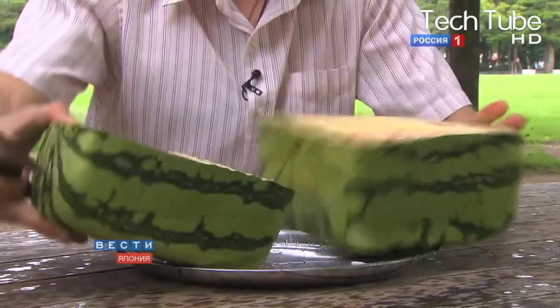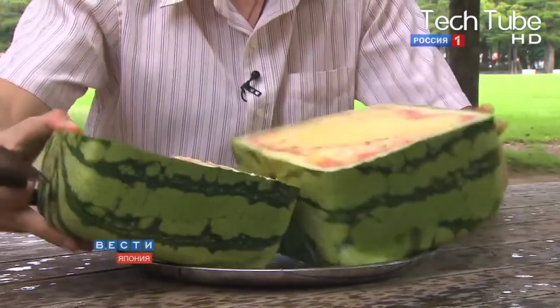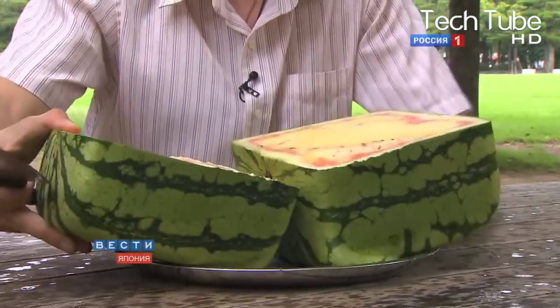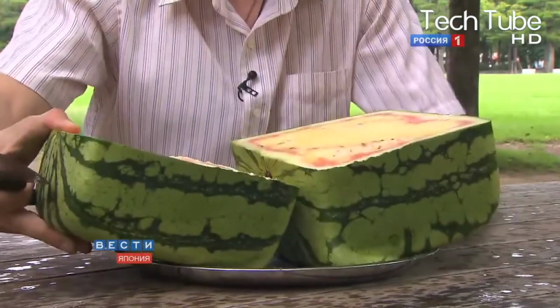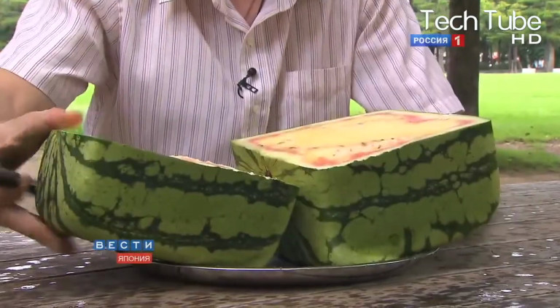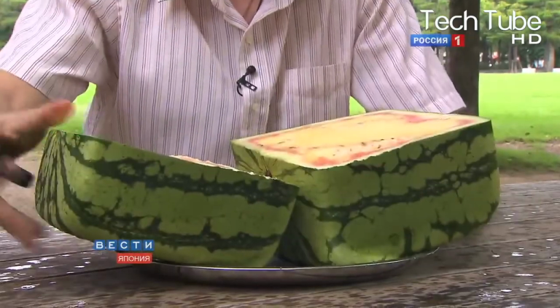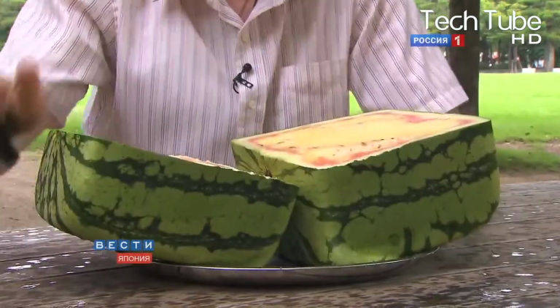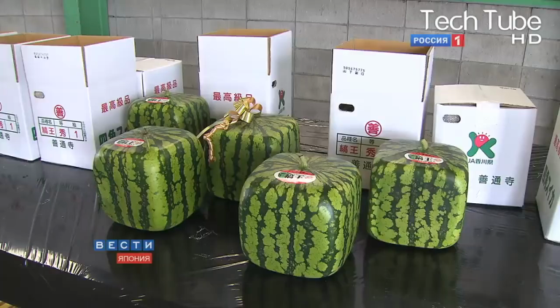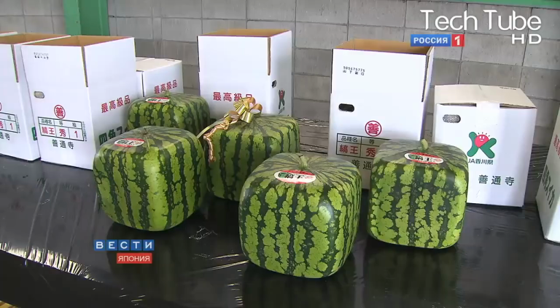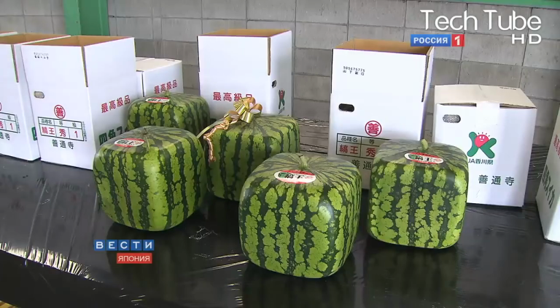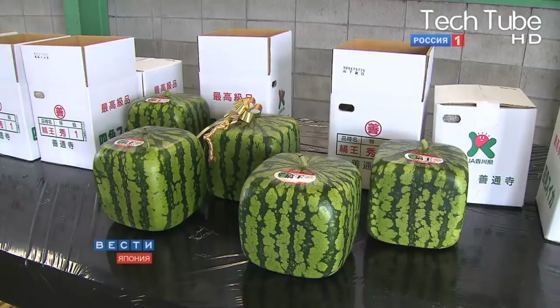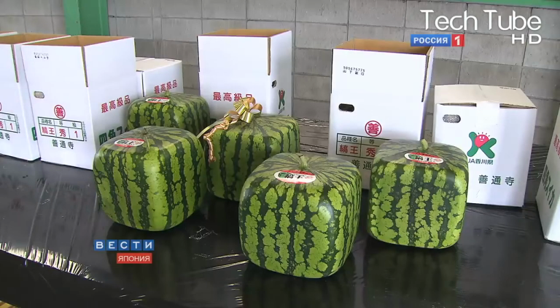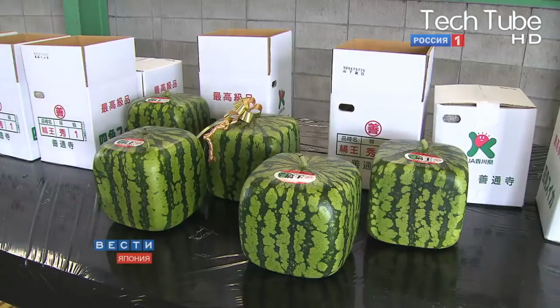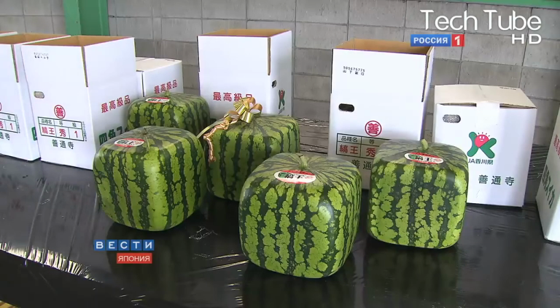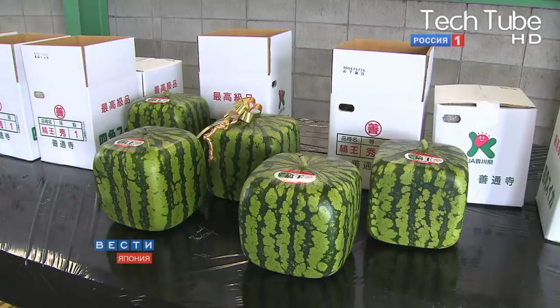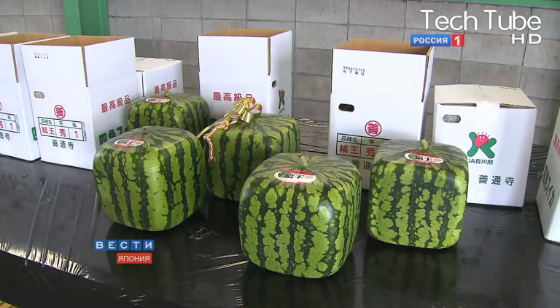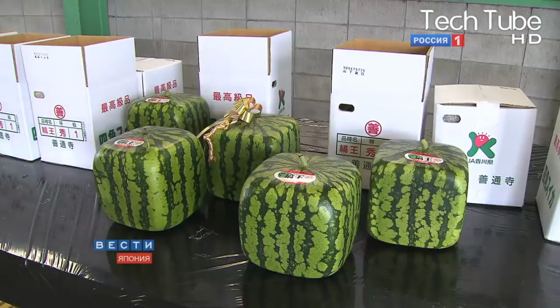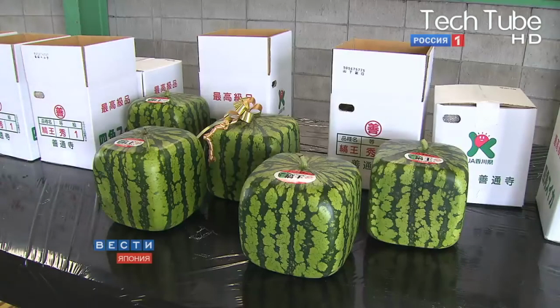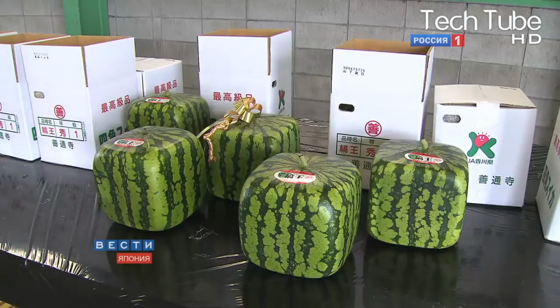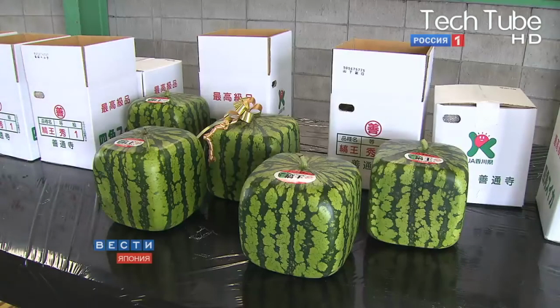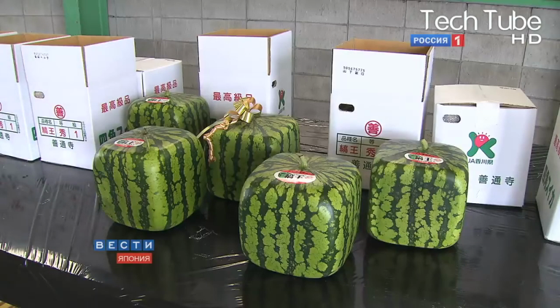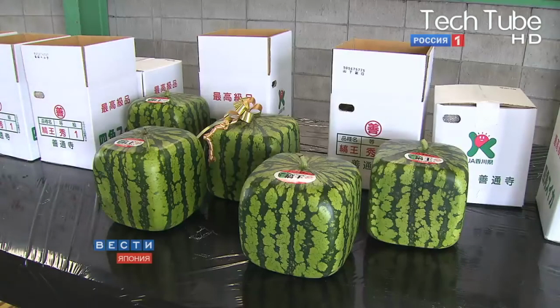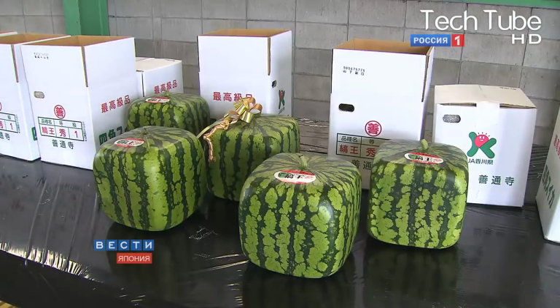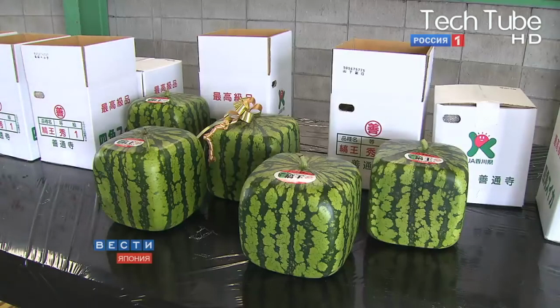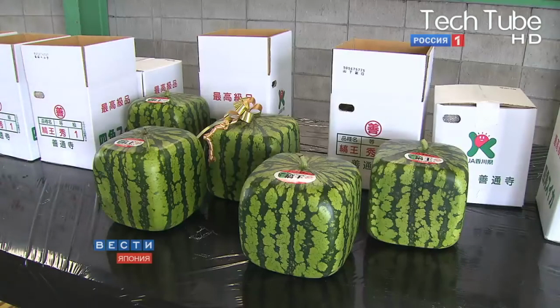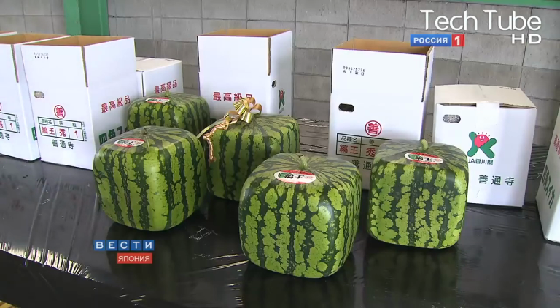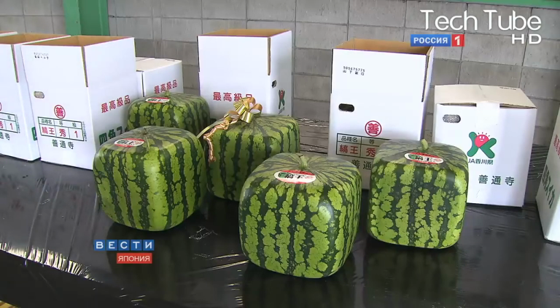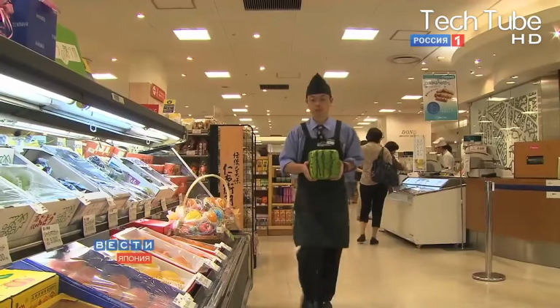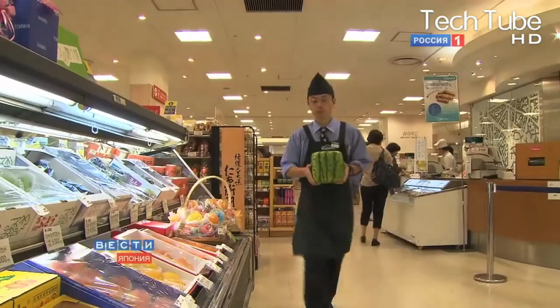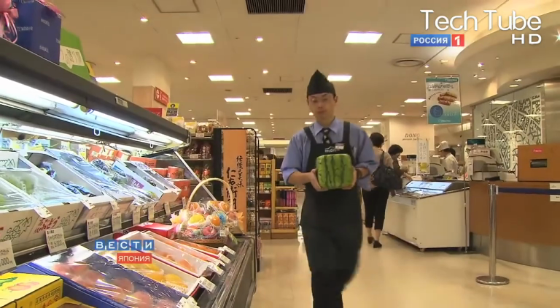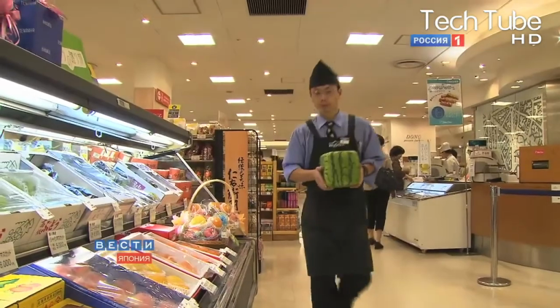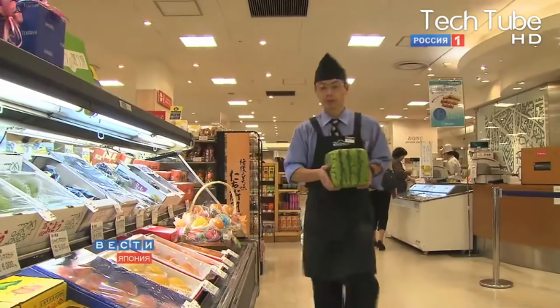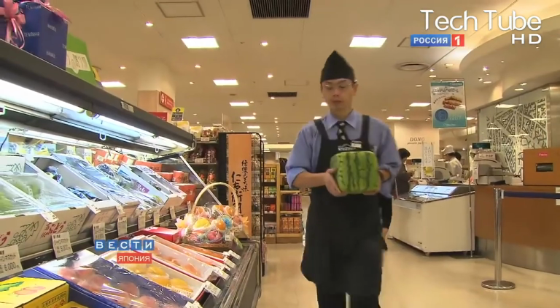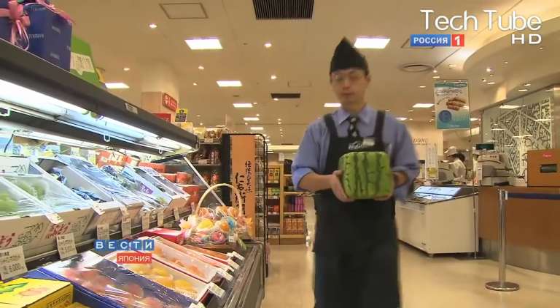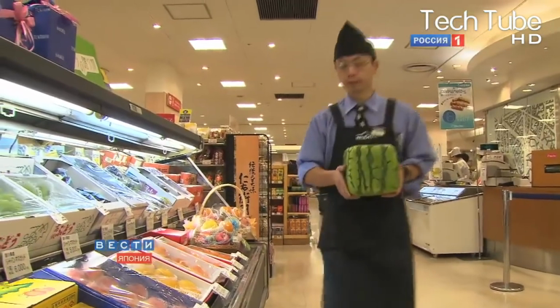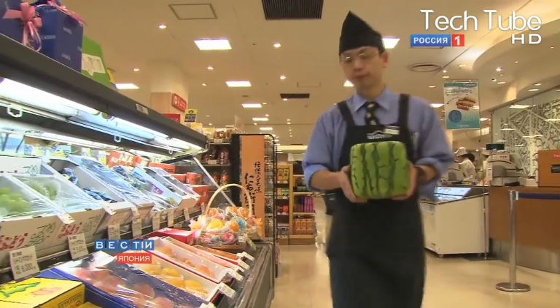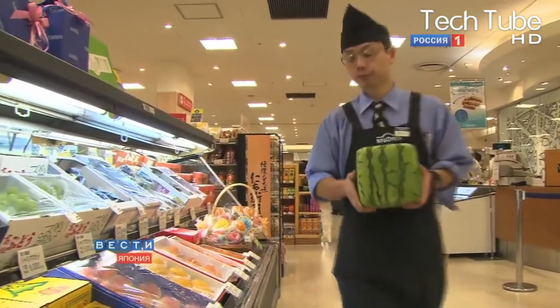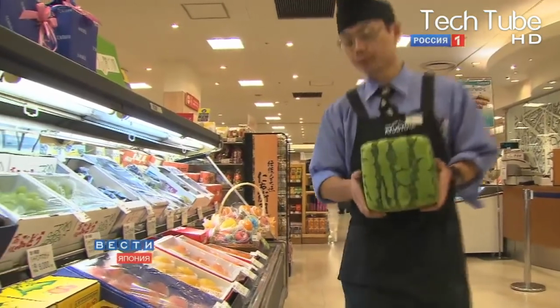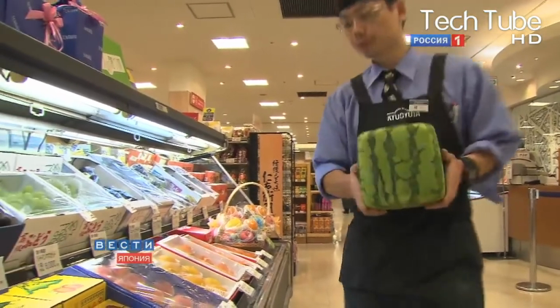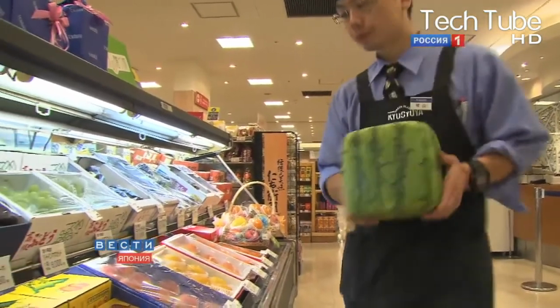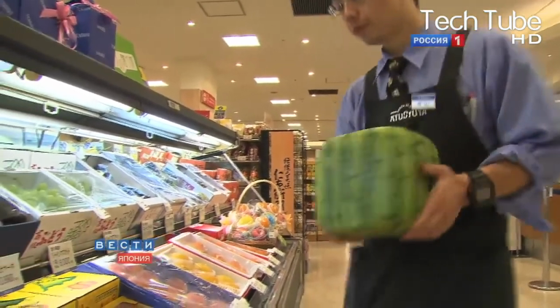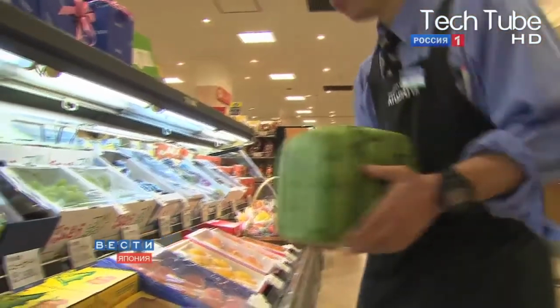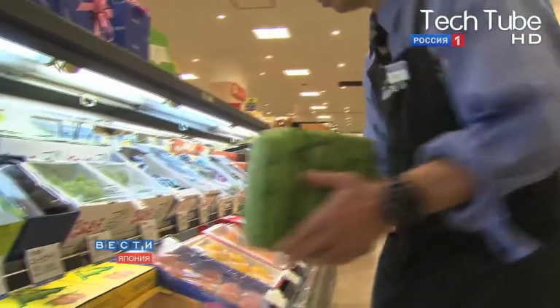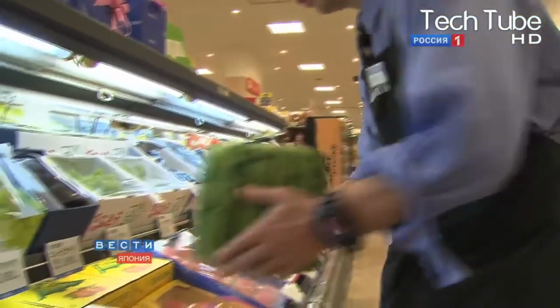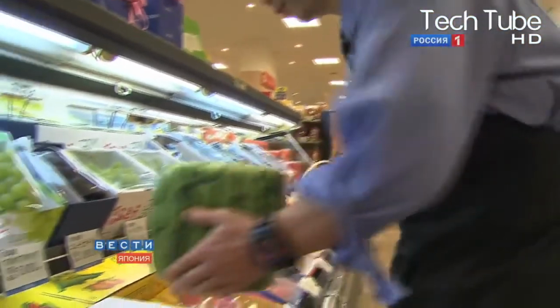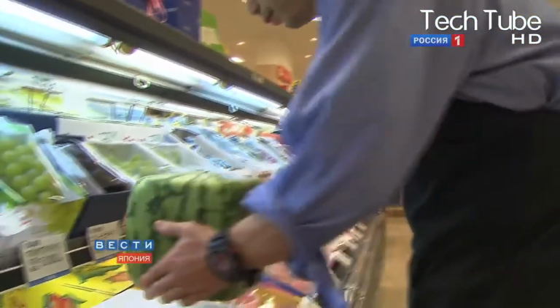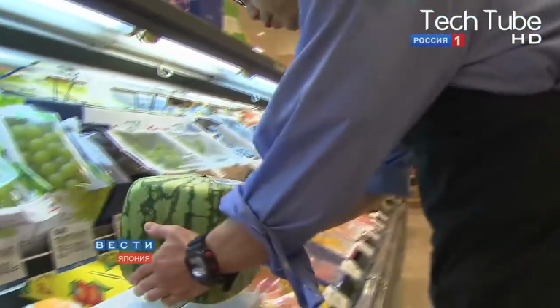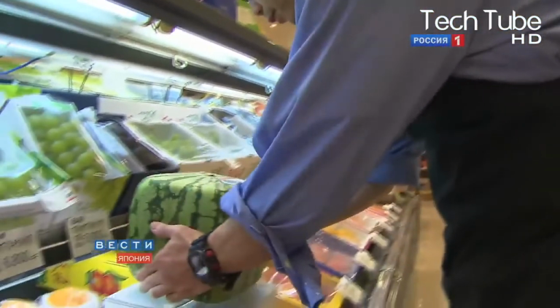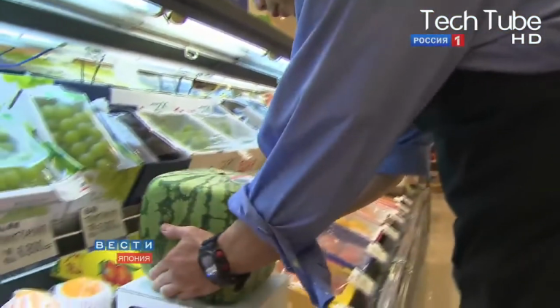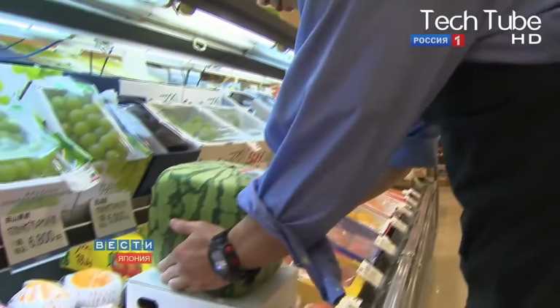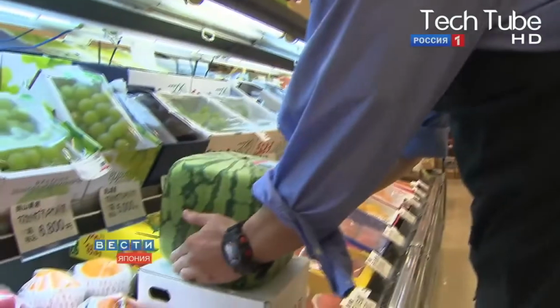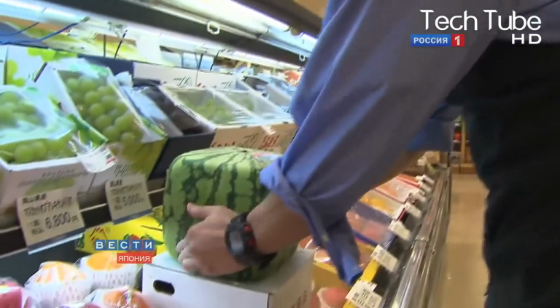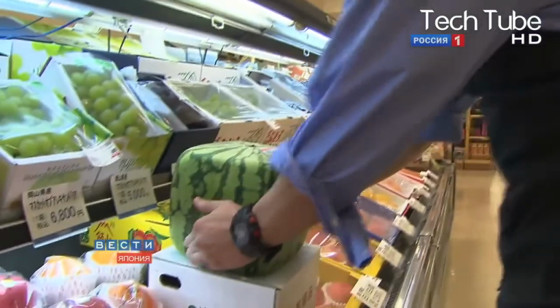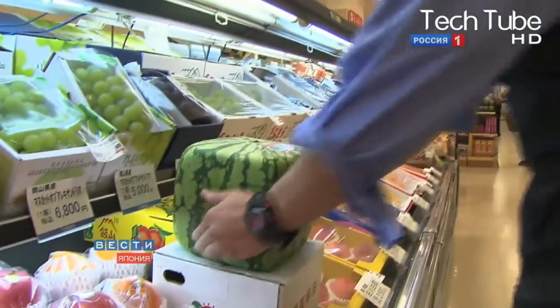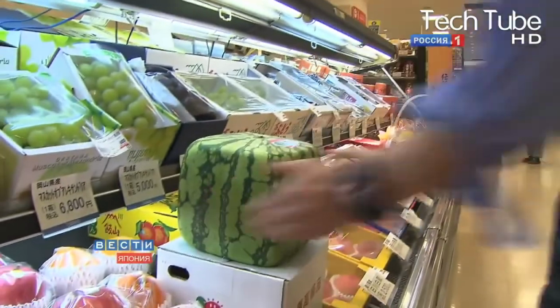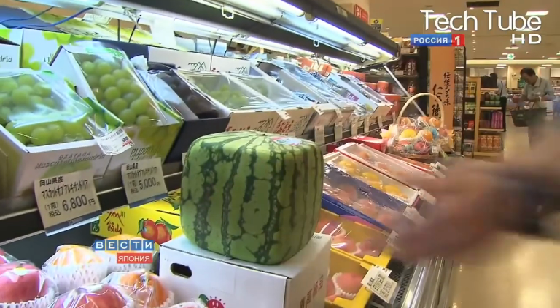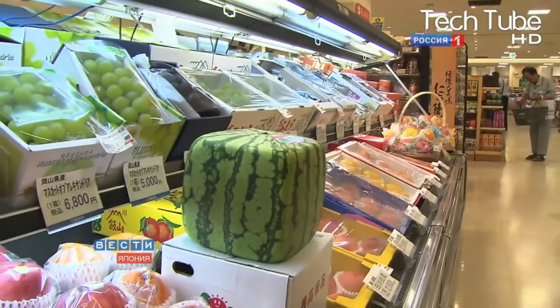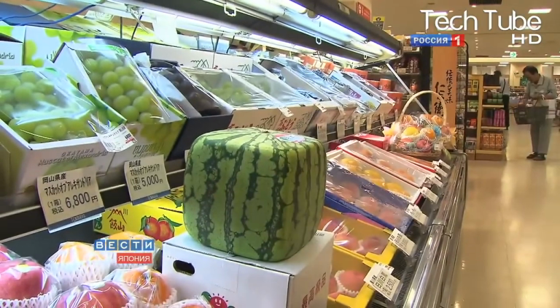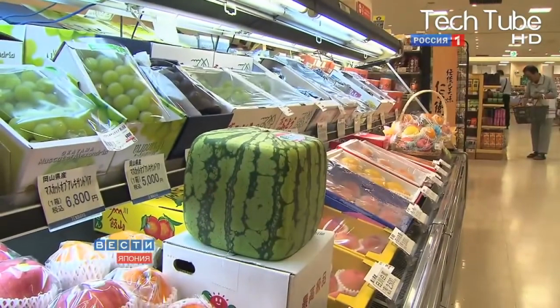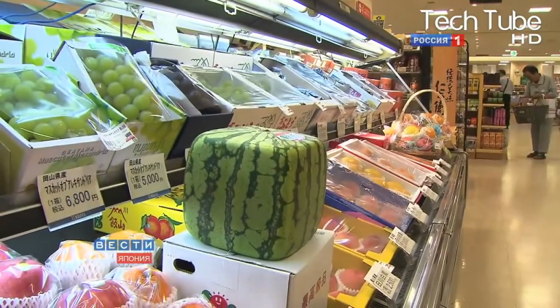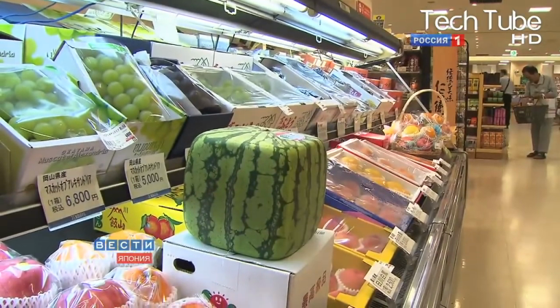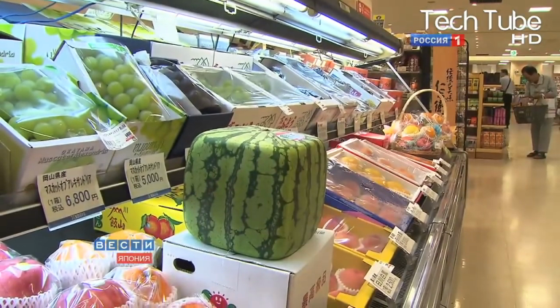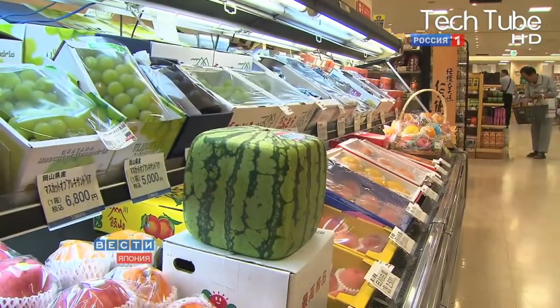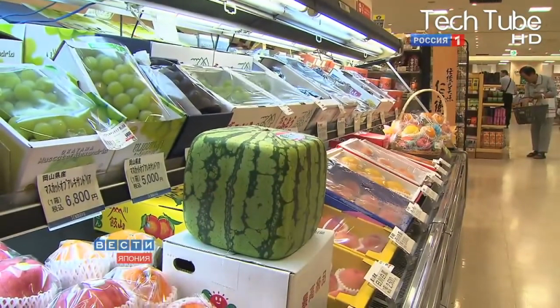At last, the squared watermelon is attached with the farm's logo so that the fruits of the farm can be easily identified by its customers.